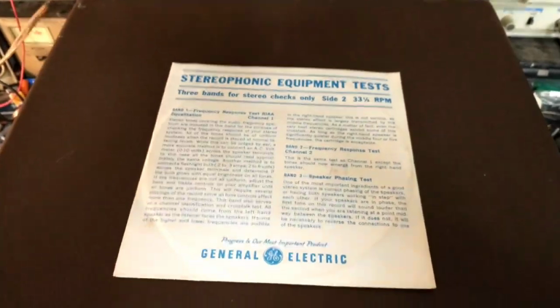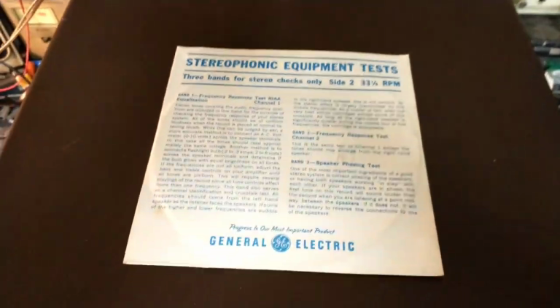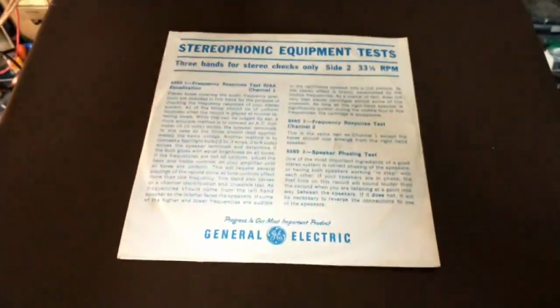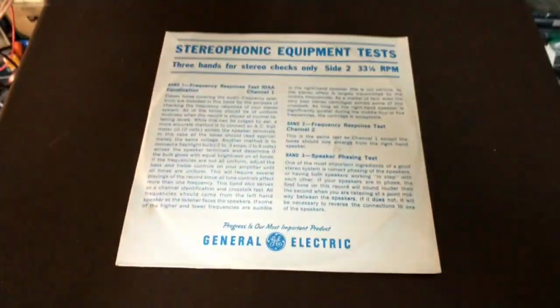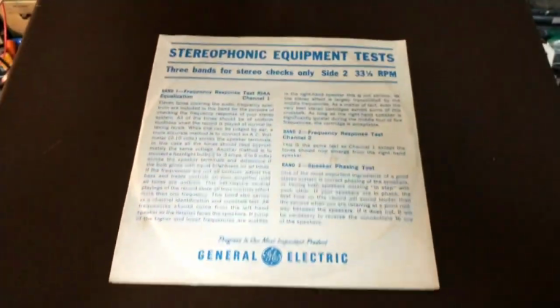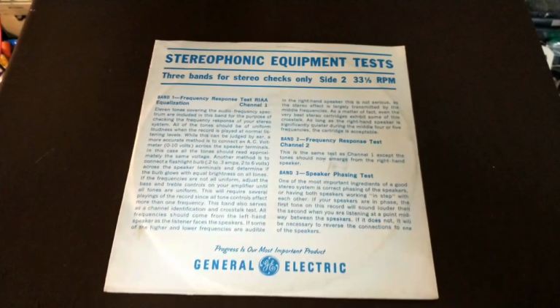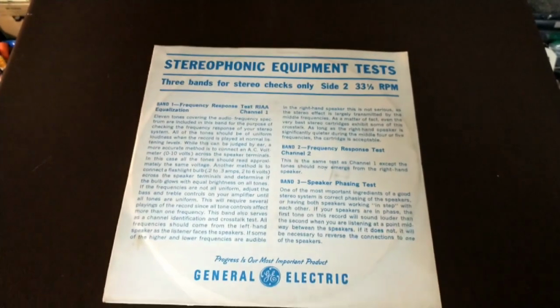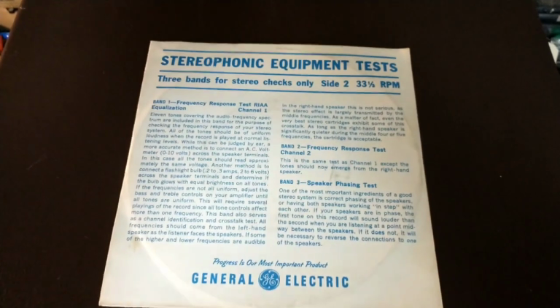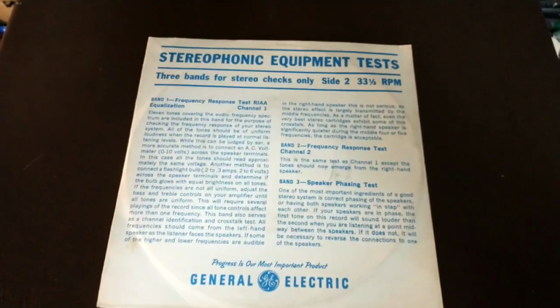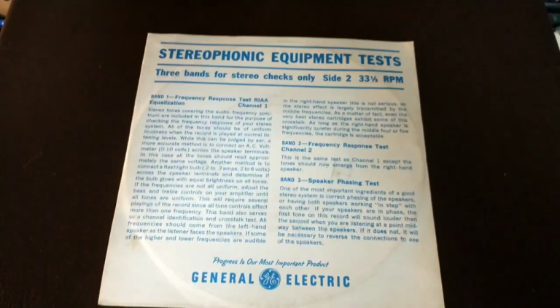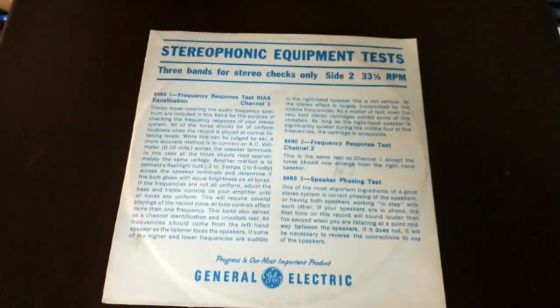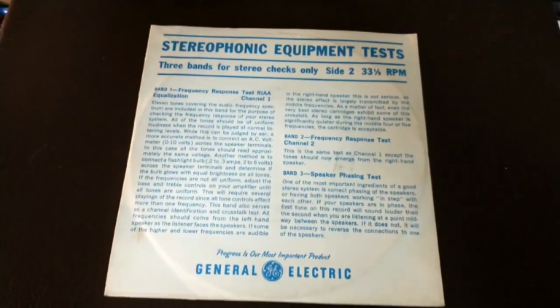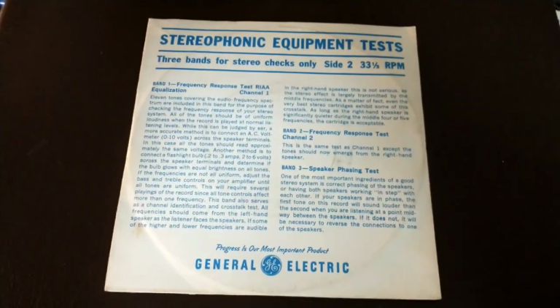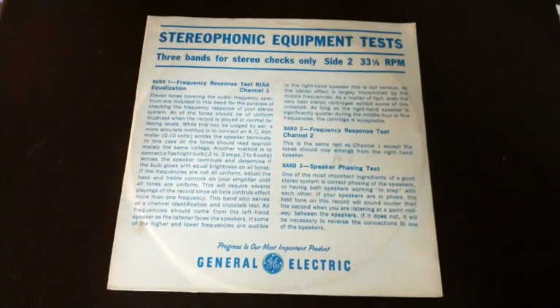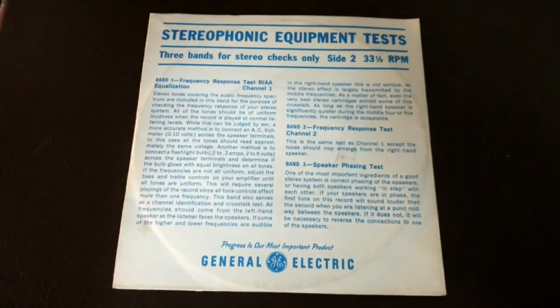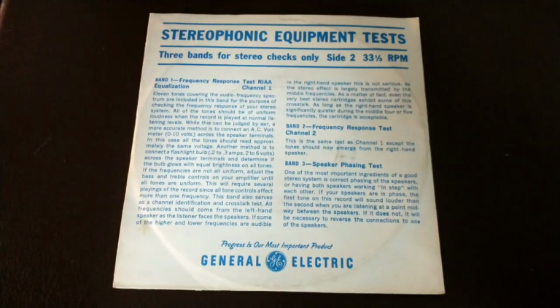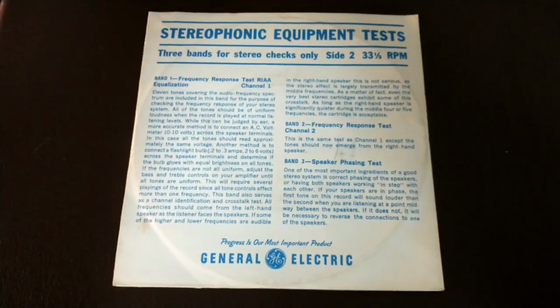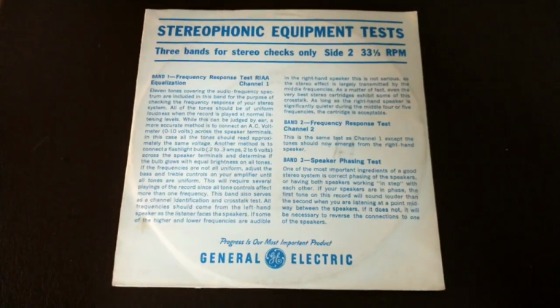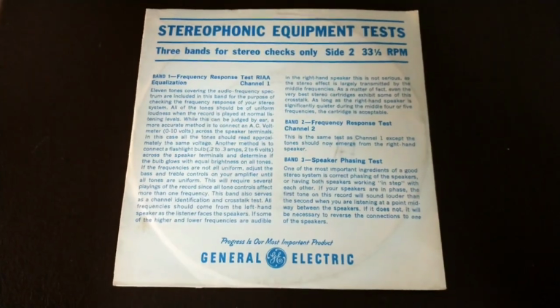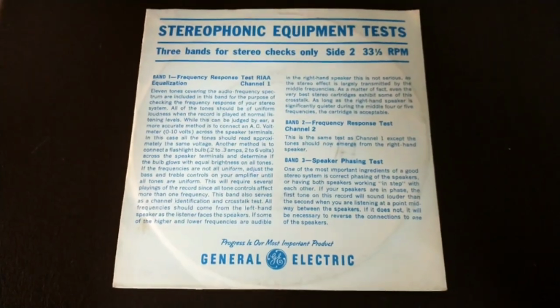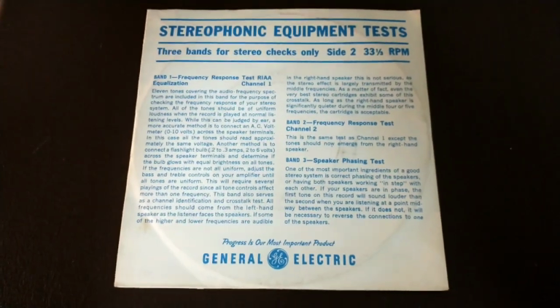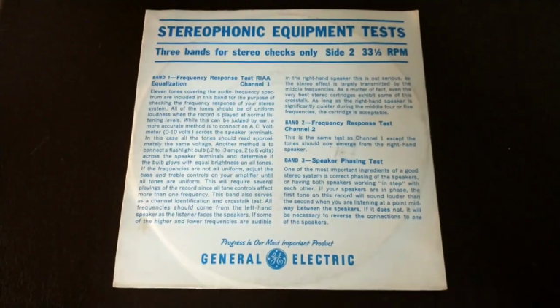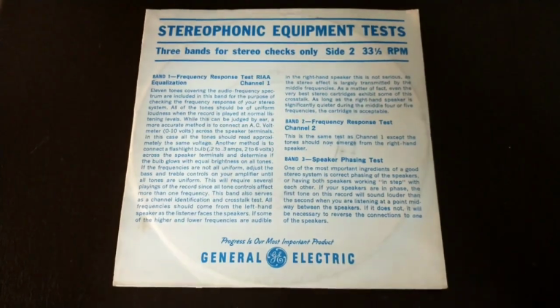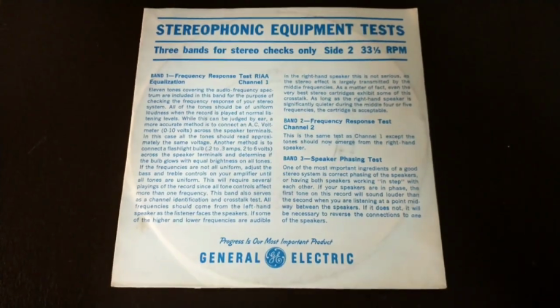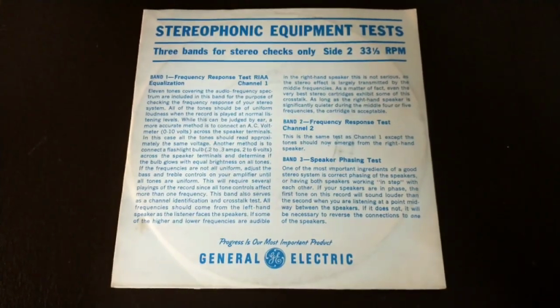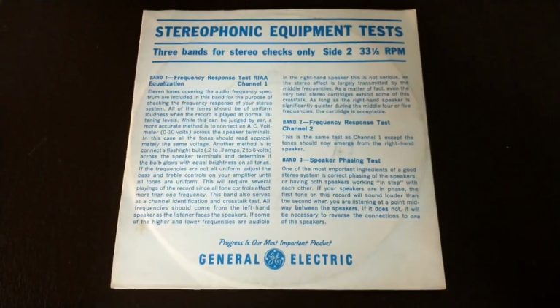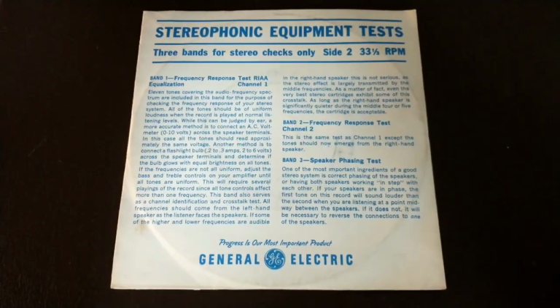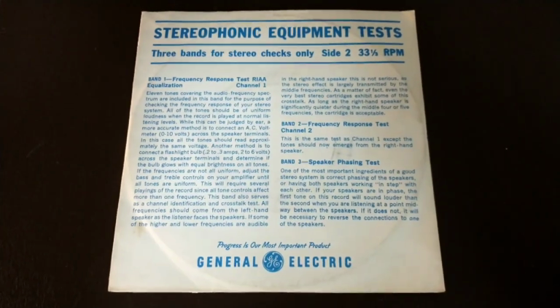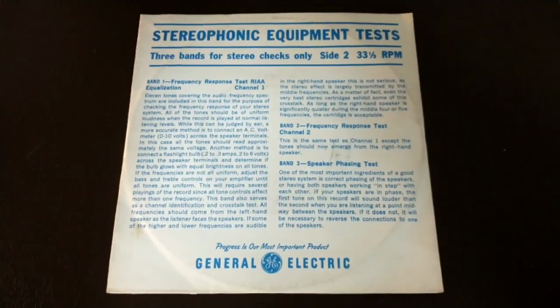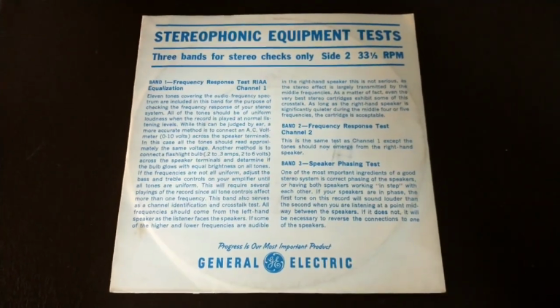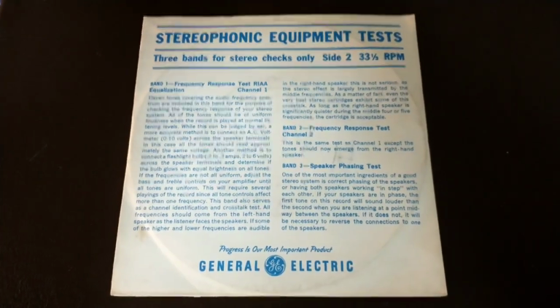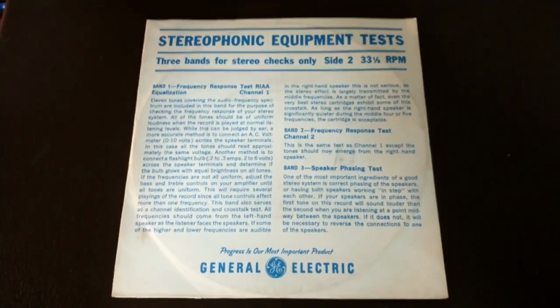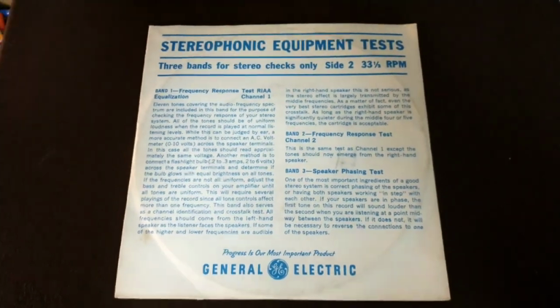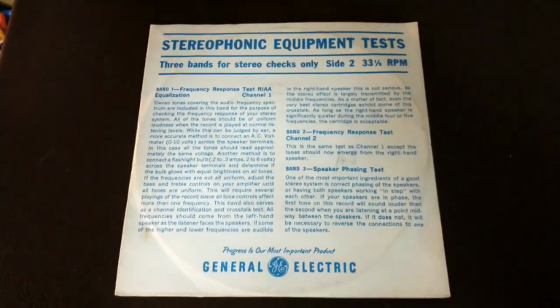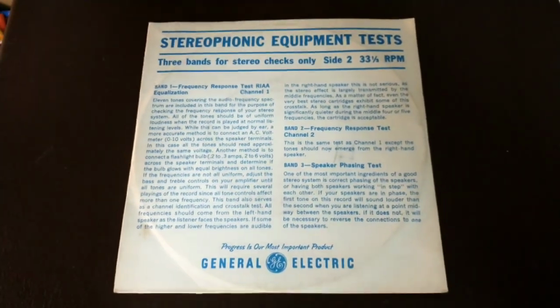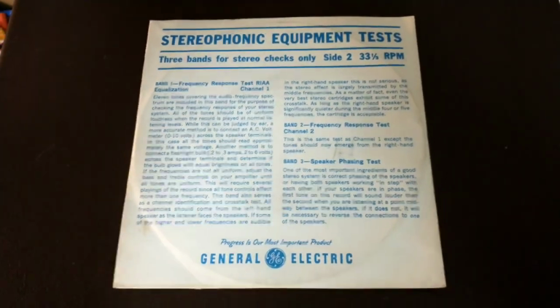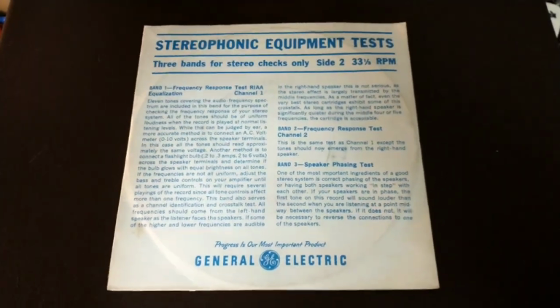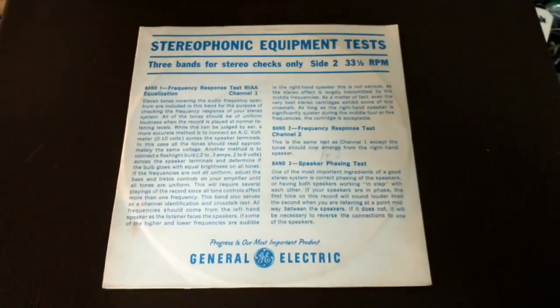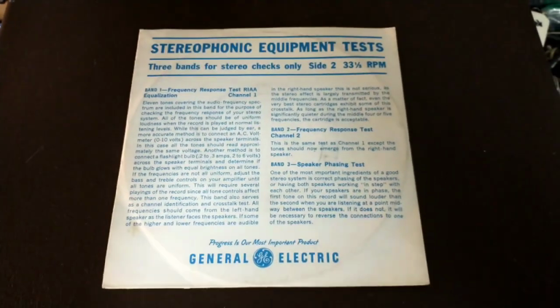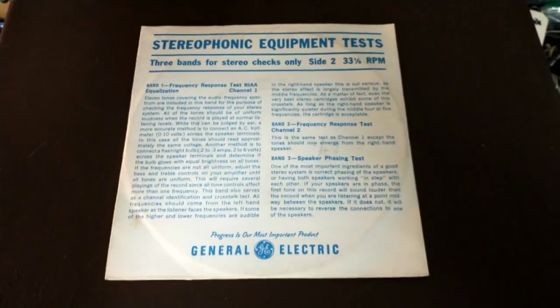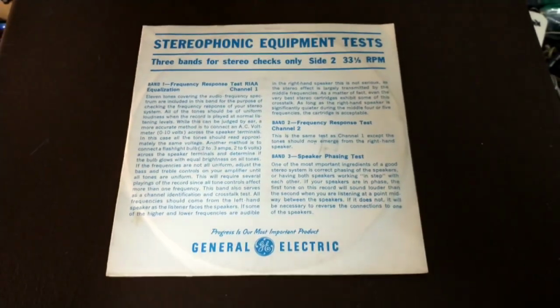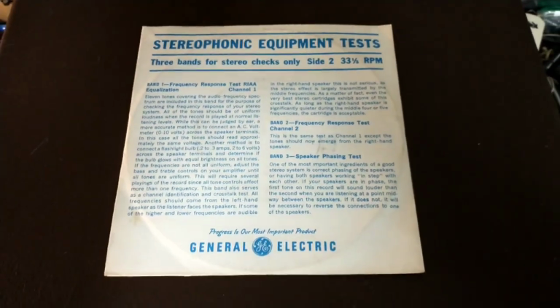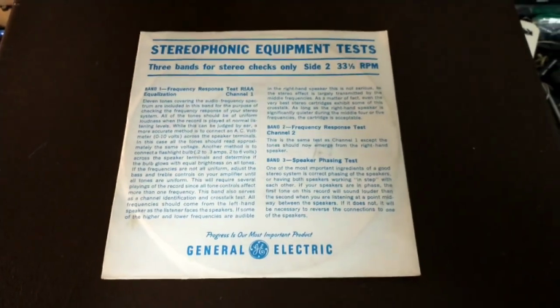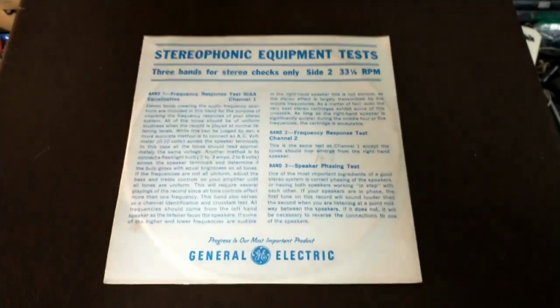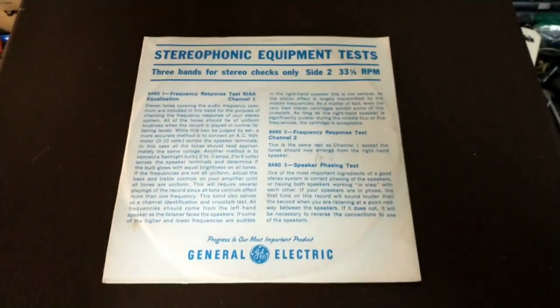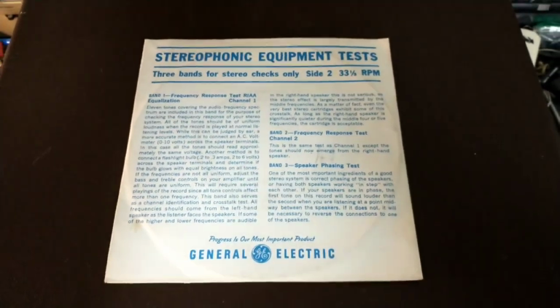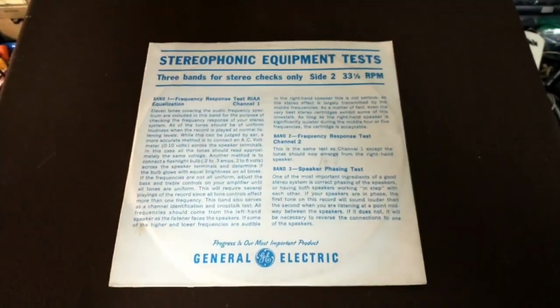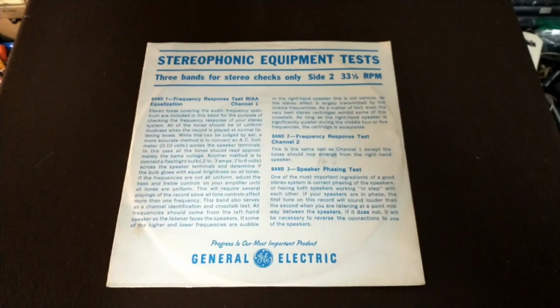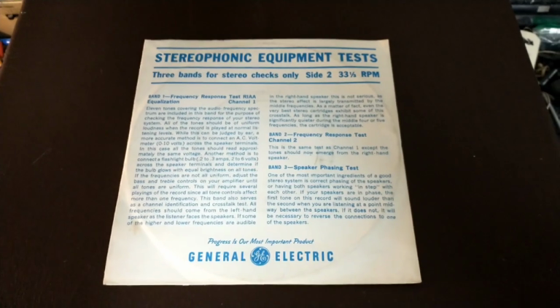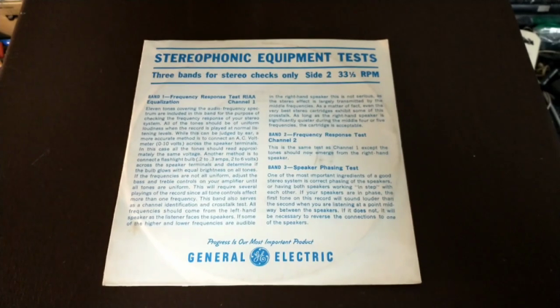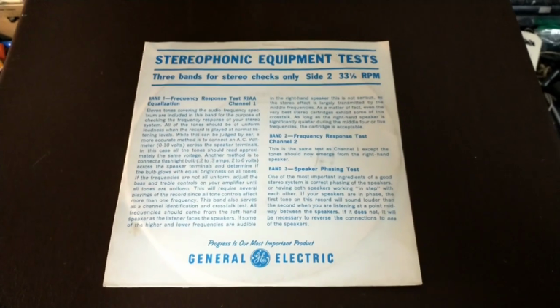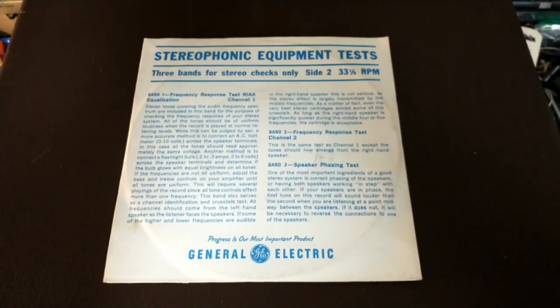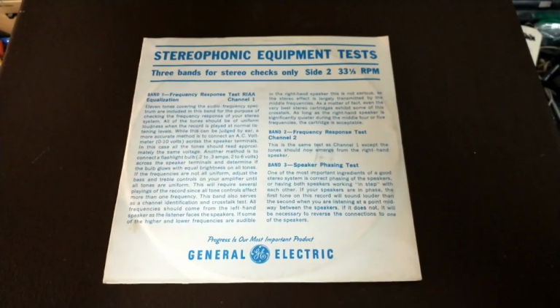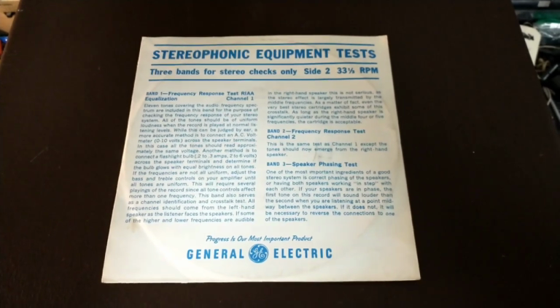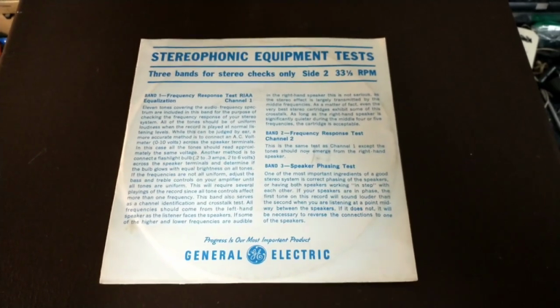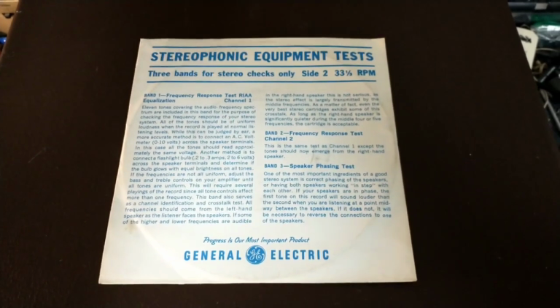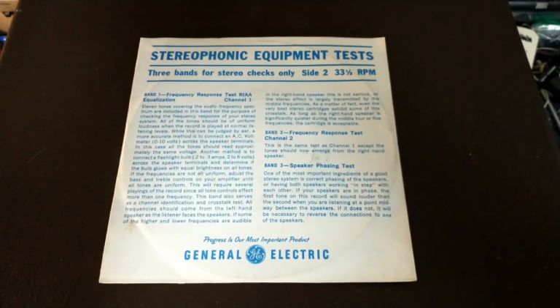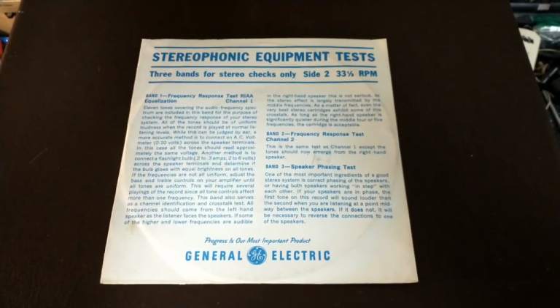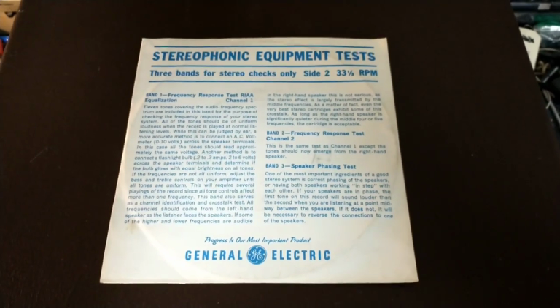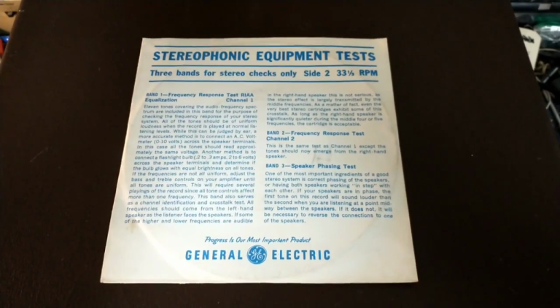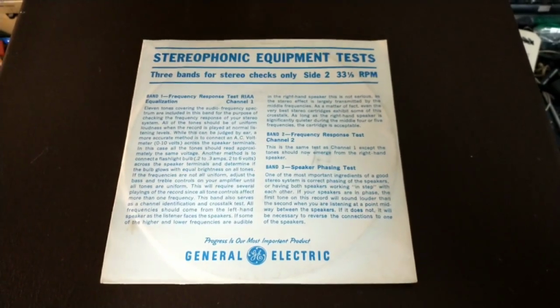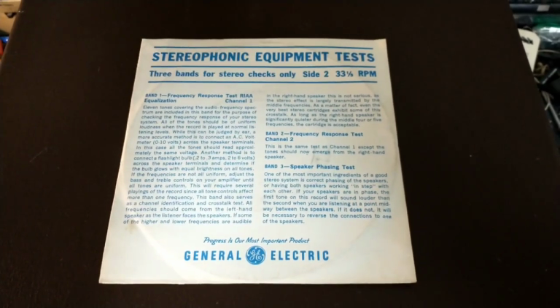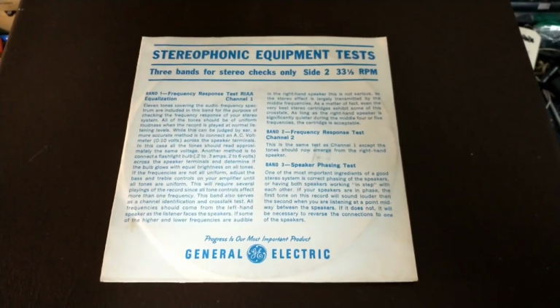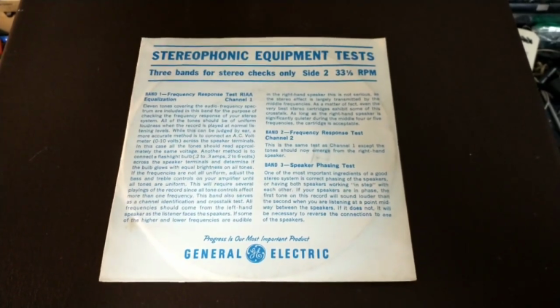But it's still cool to see. And it's survived fairly well over the years. Let me get it out of the jacket.